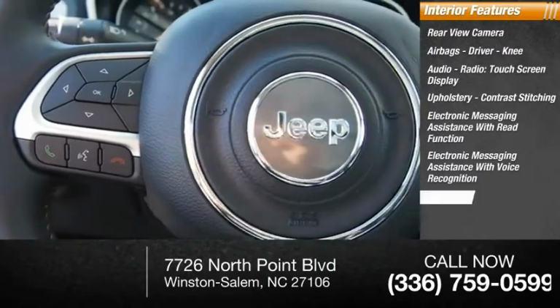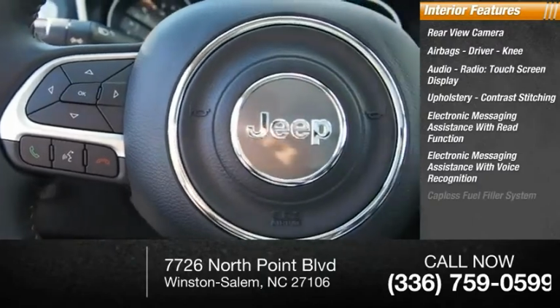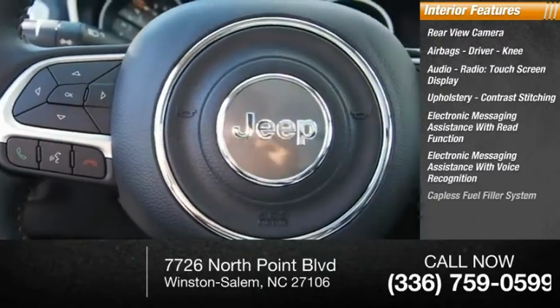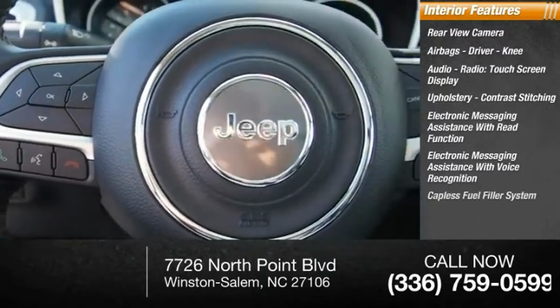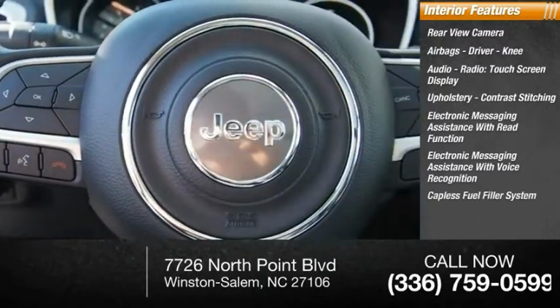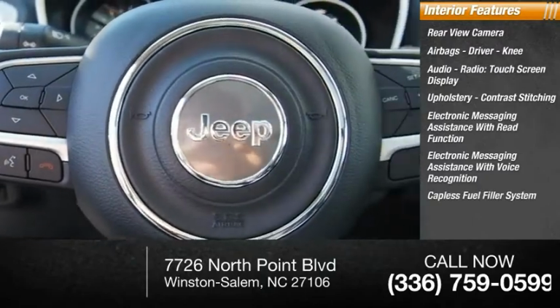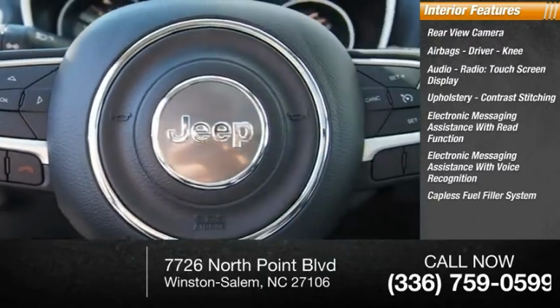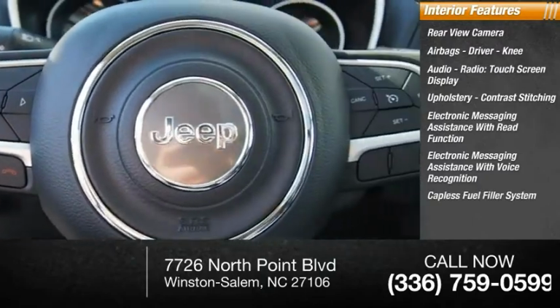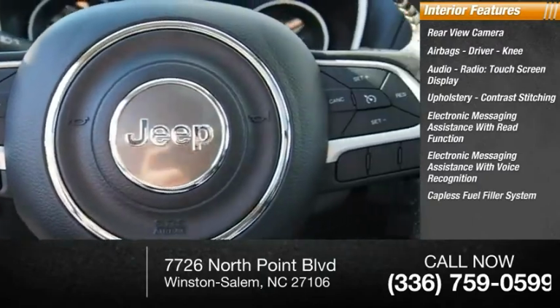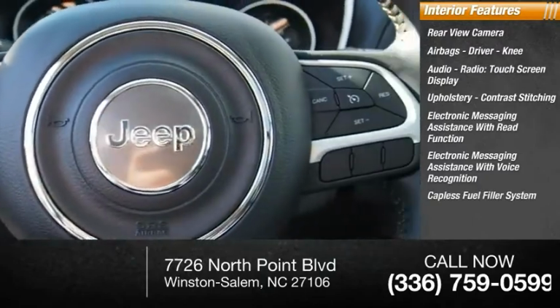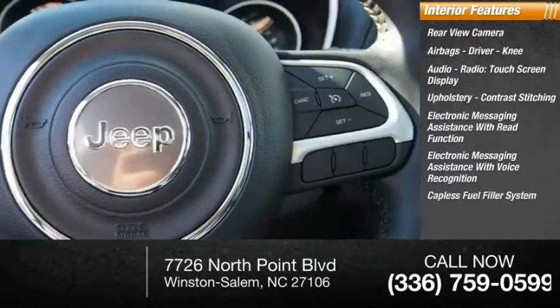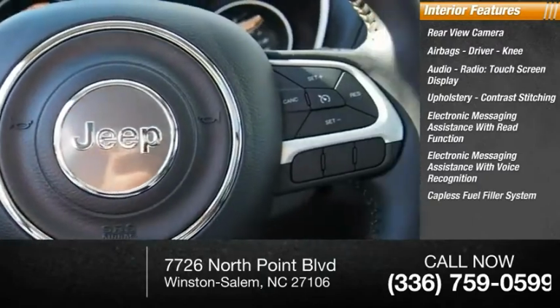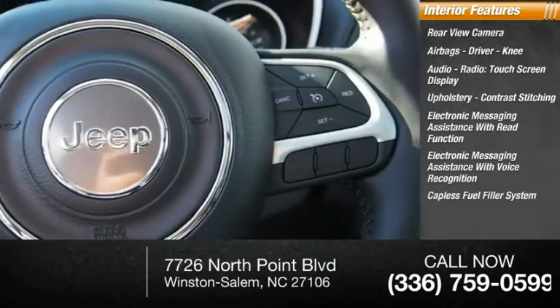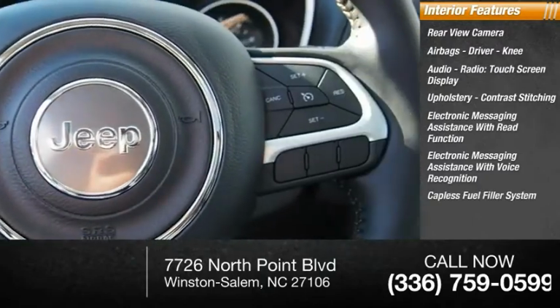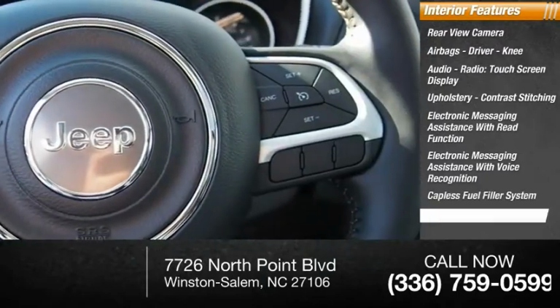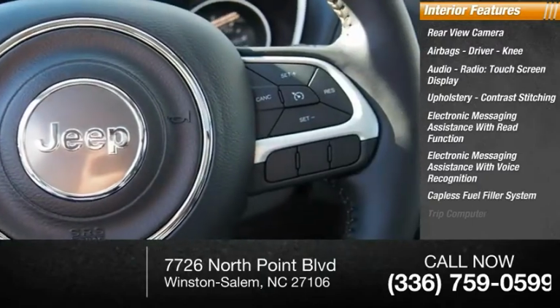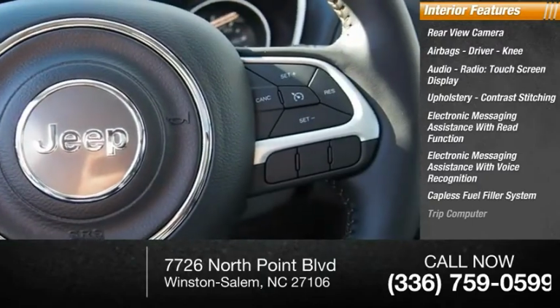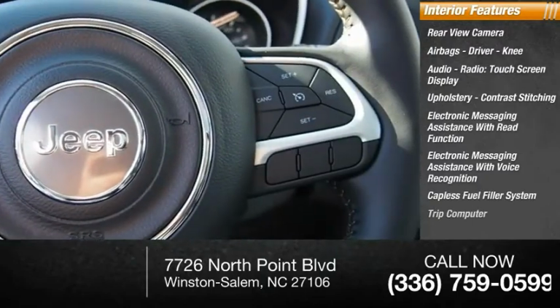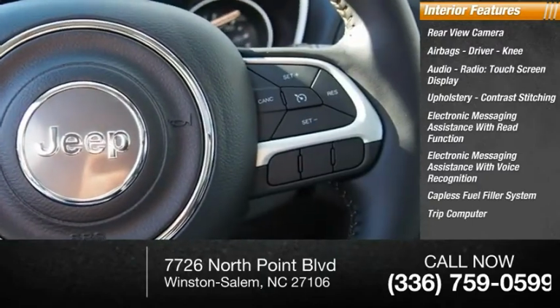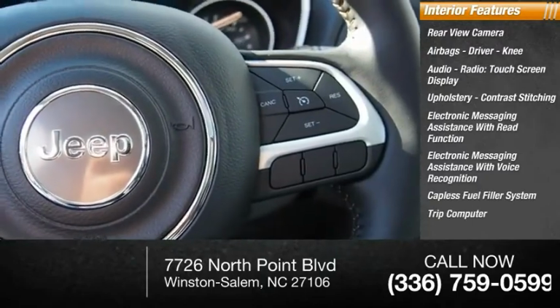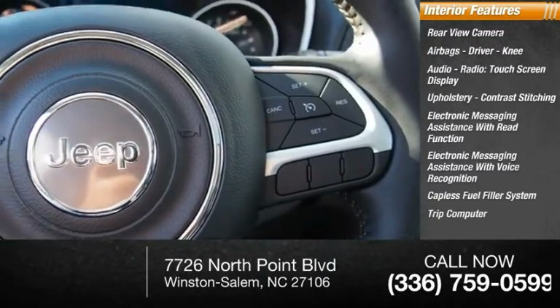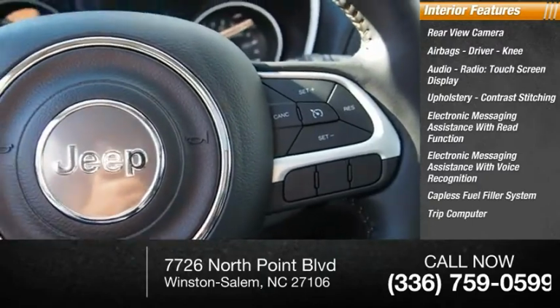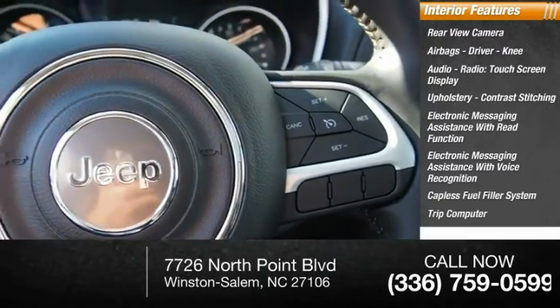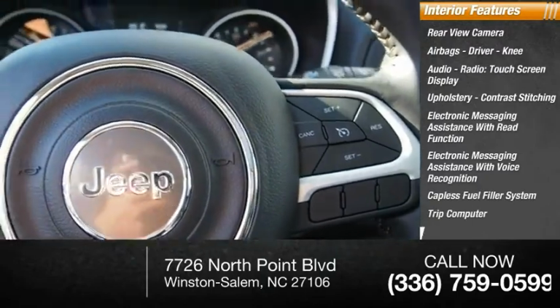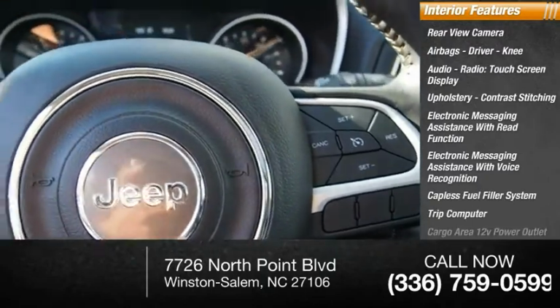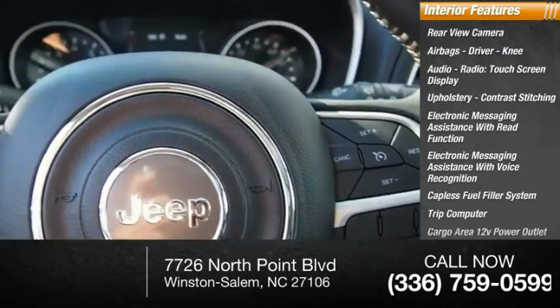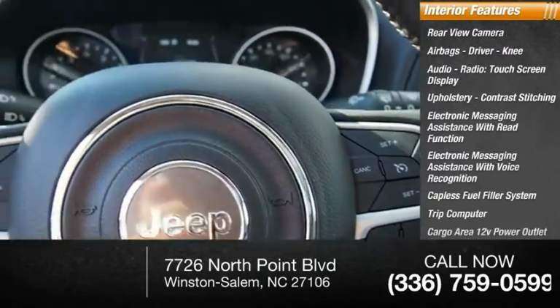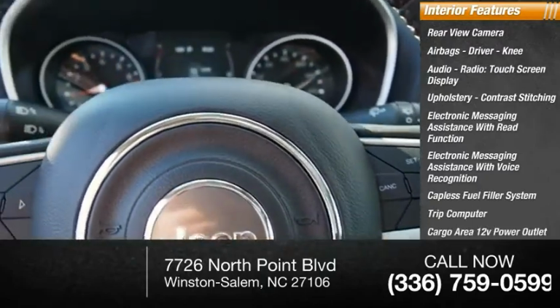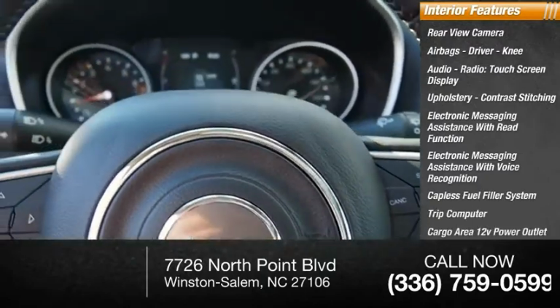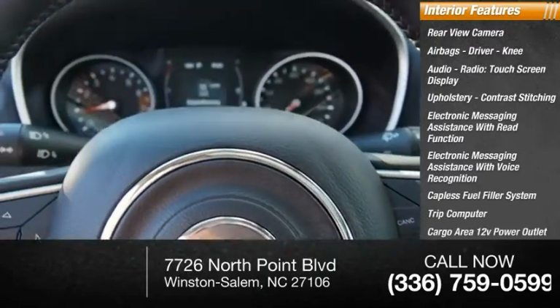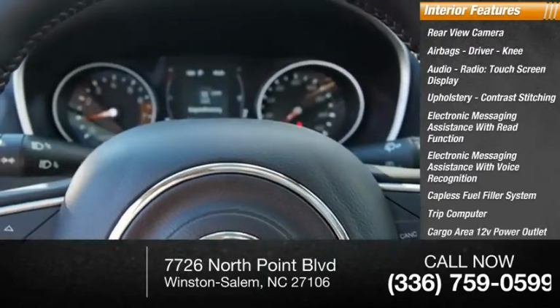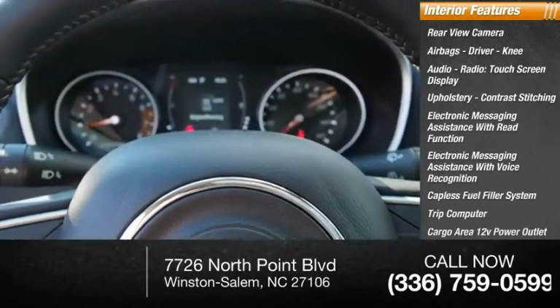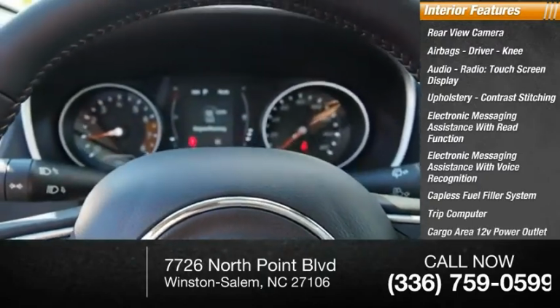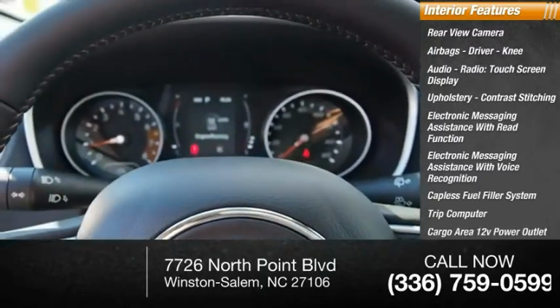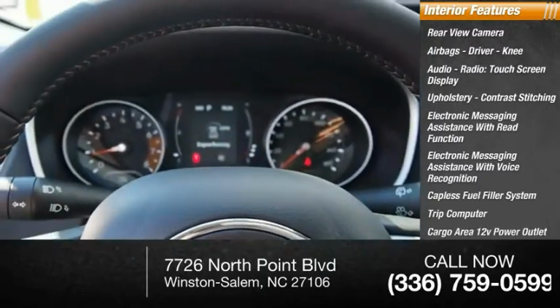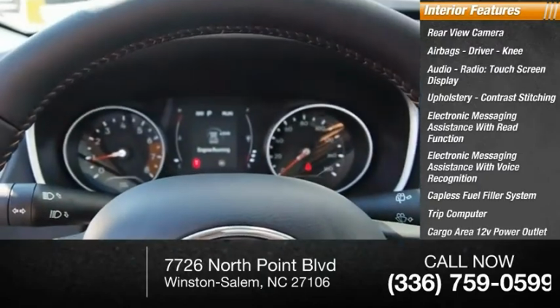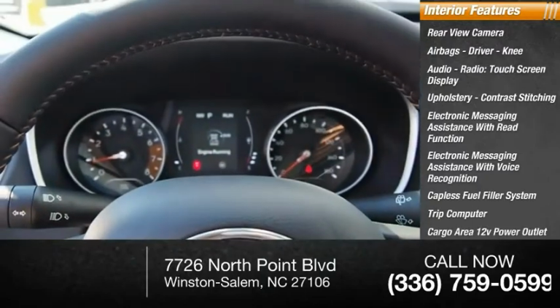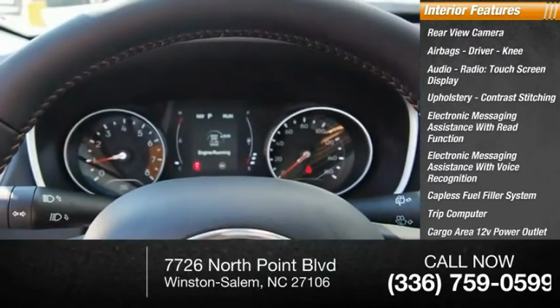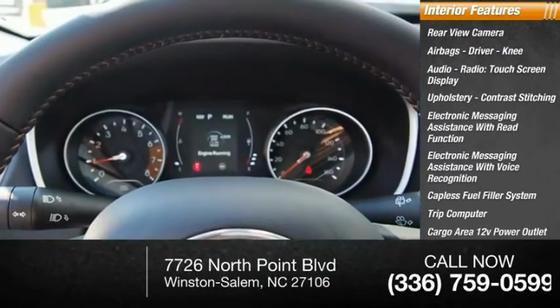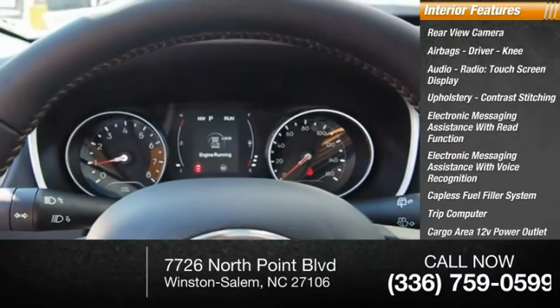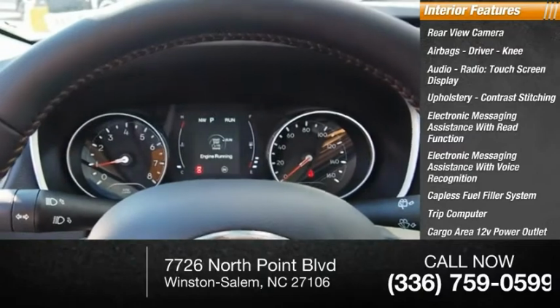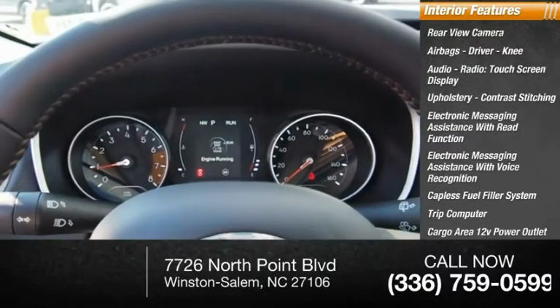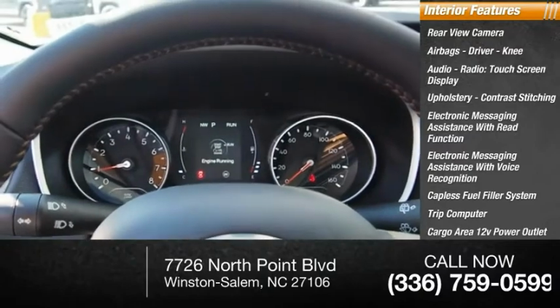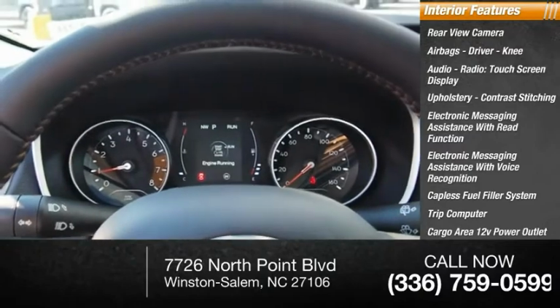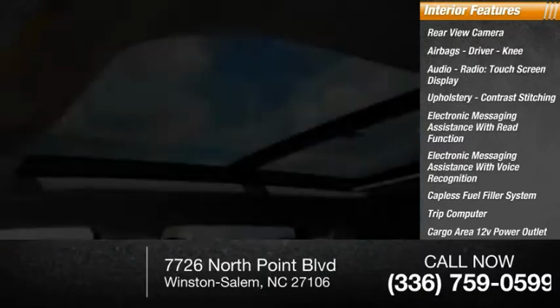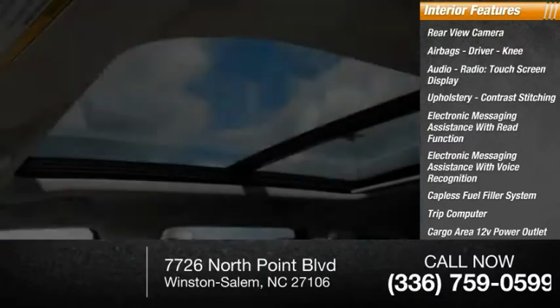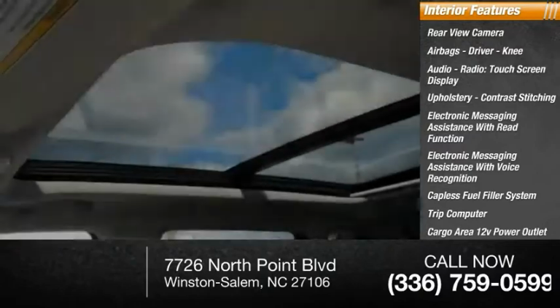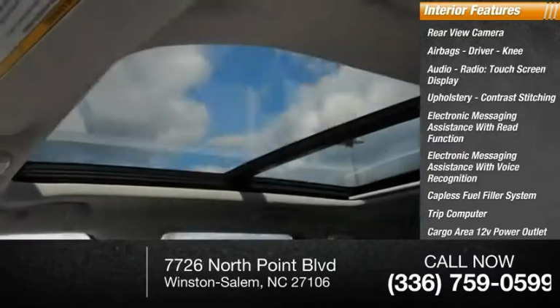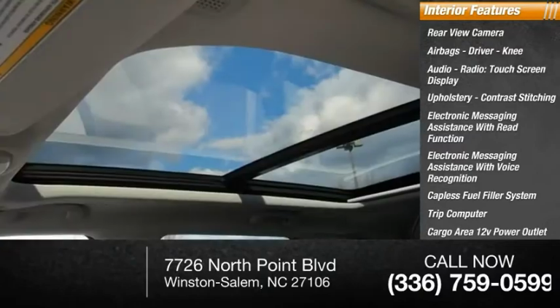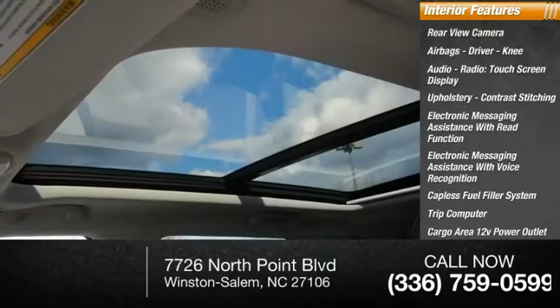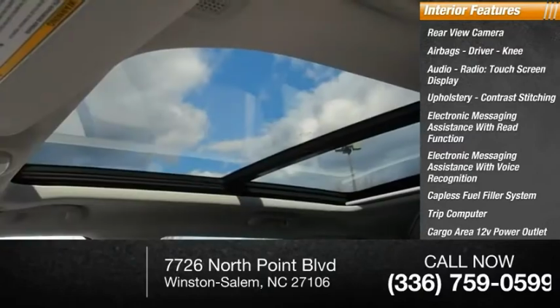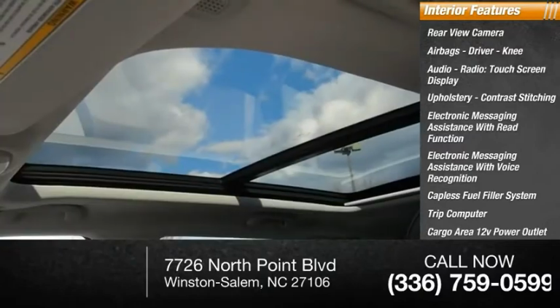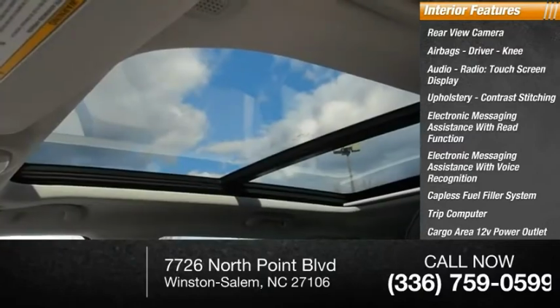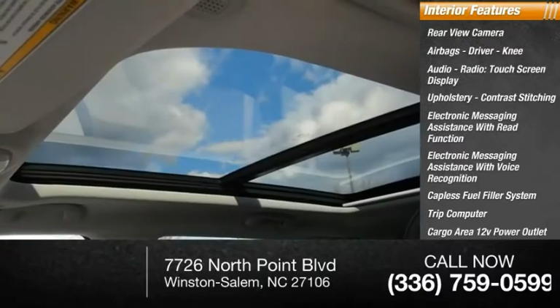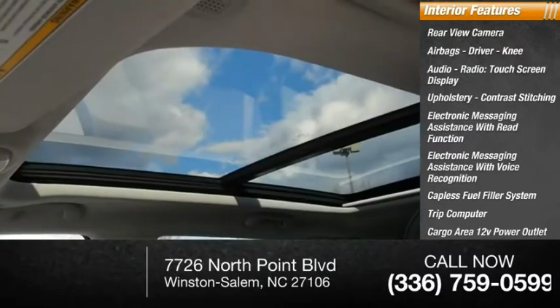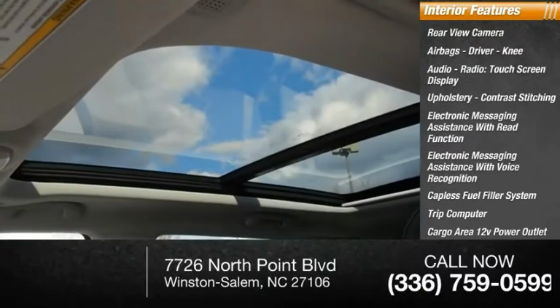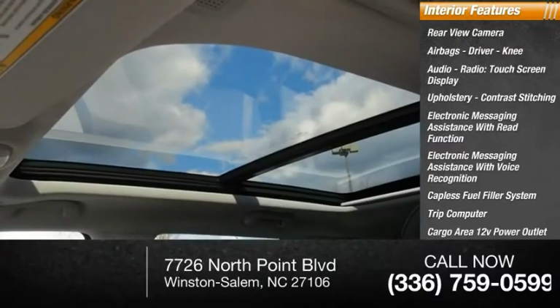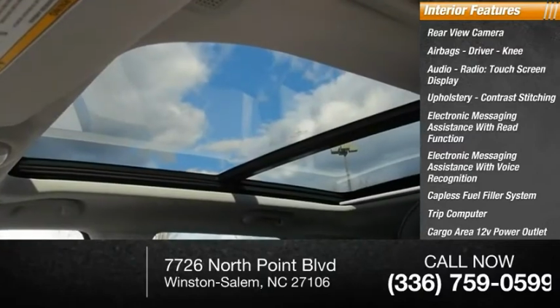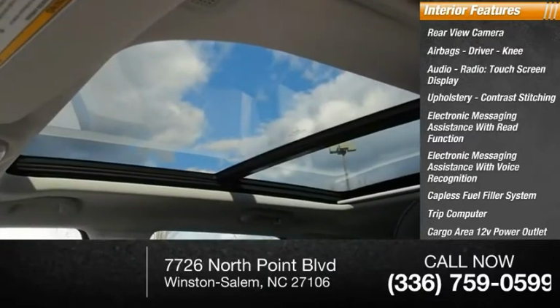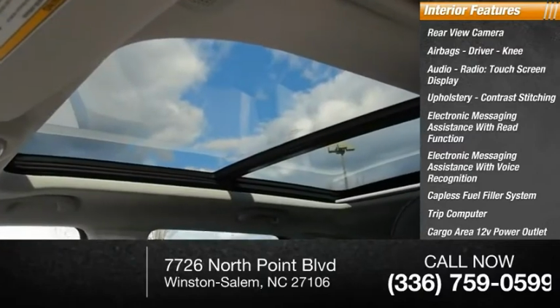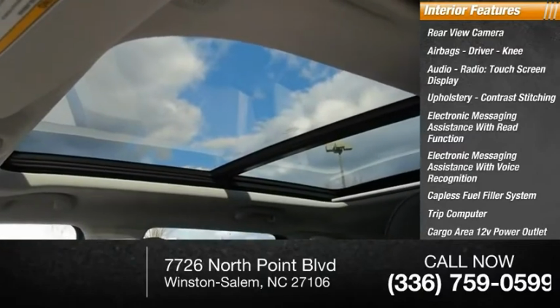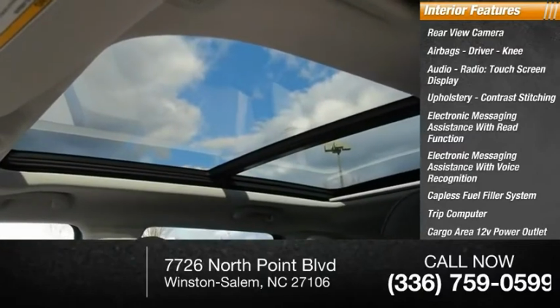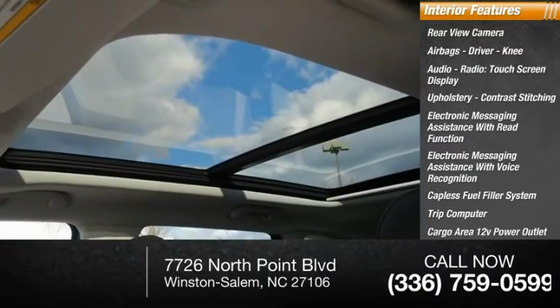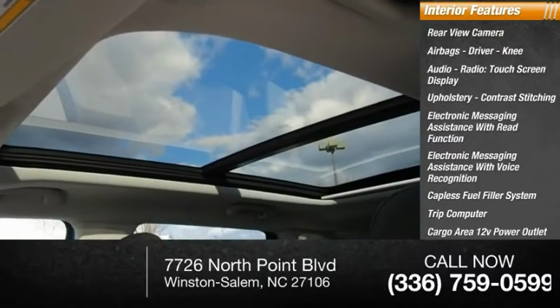Capless fuel filler system, trip computer, cargo area 12-volt power outlet, vehicle assistance app, and roadside assistance.